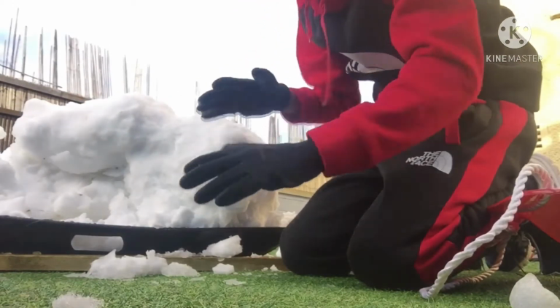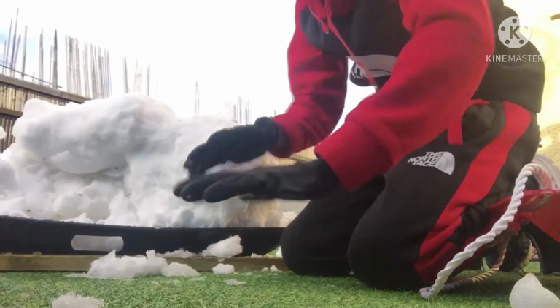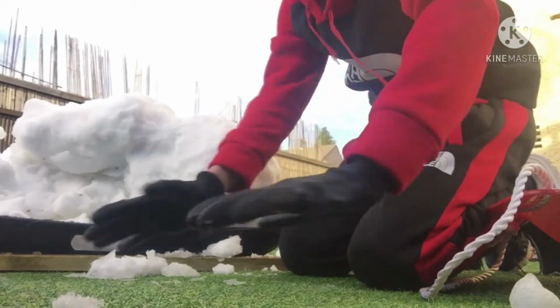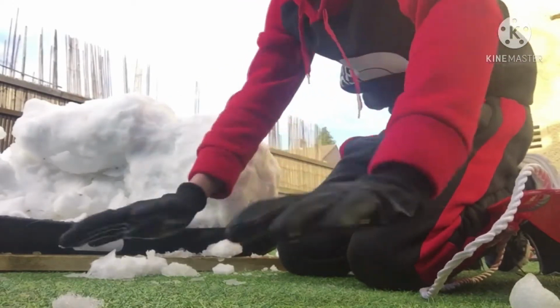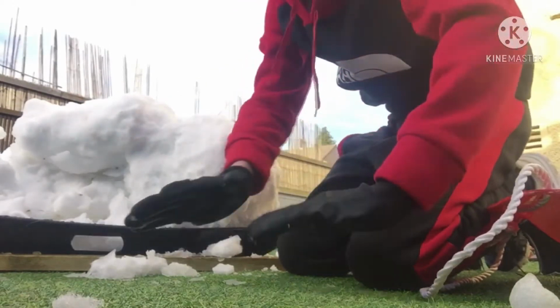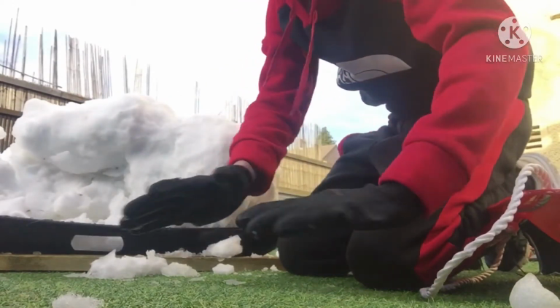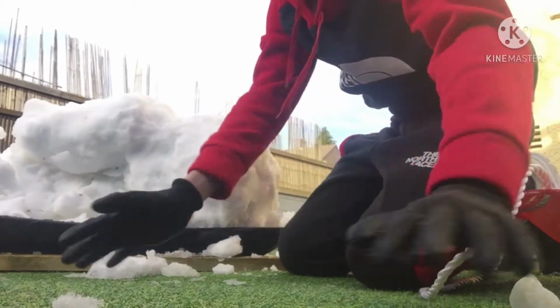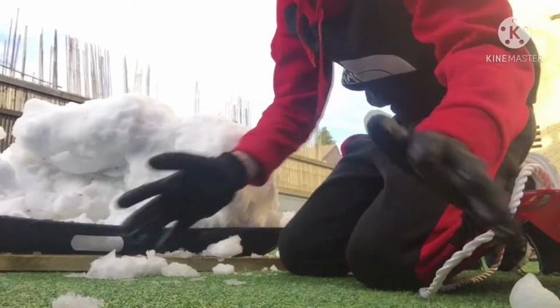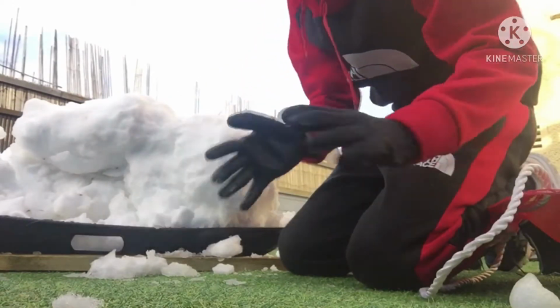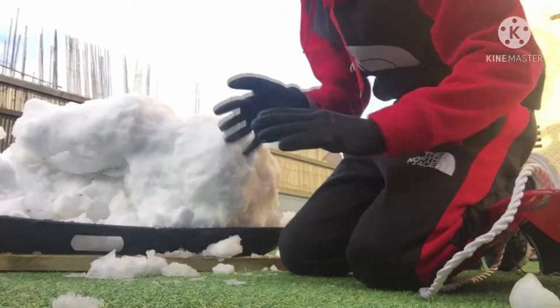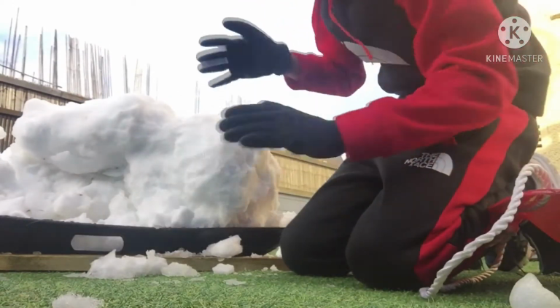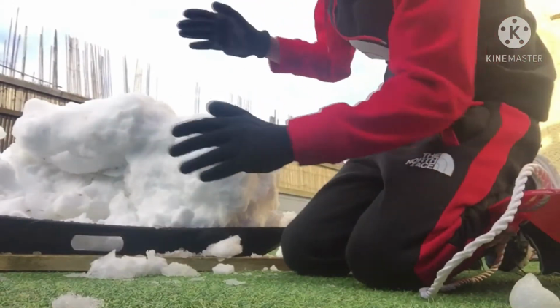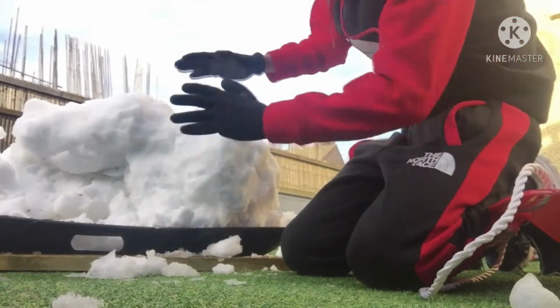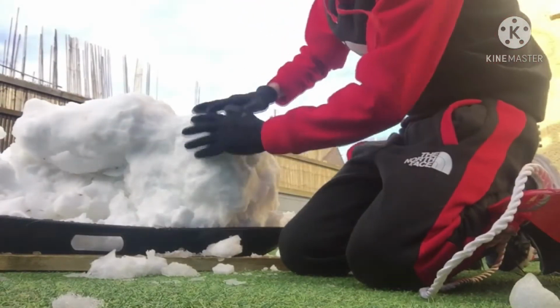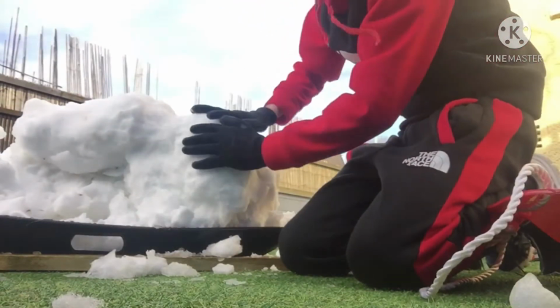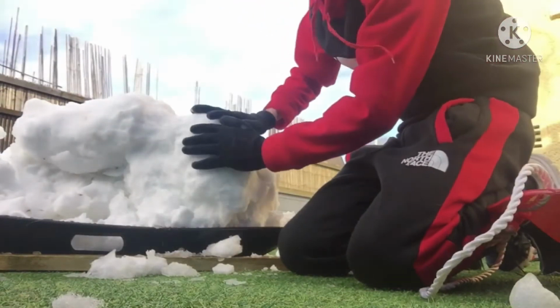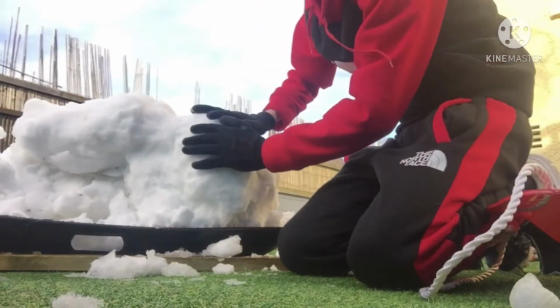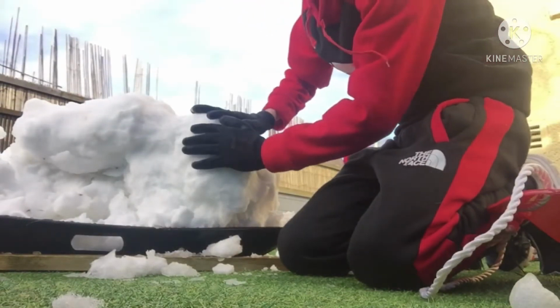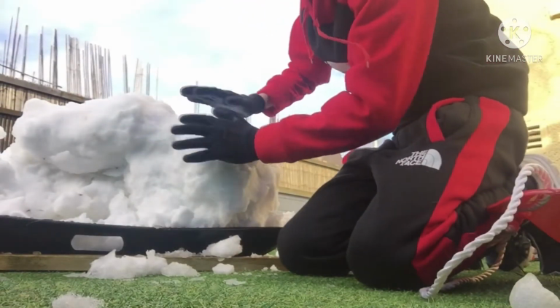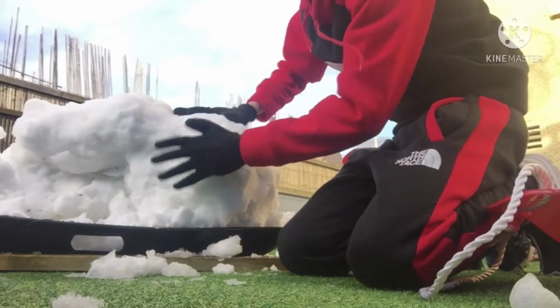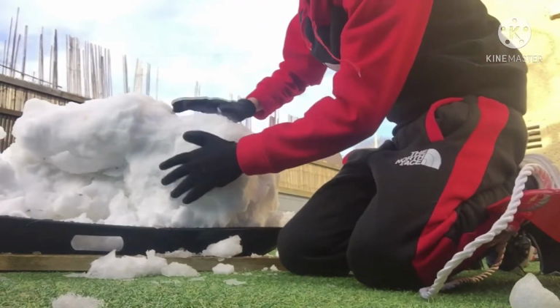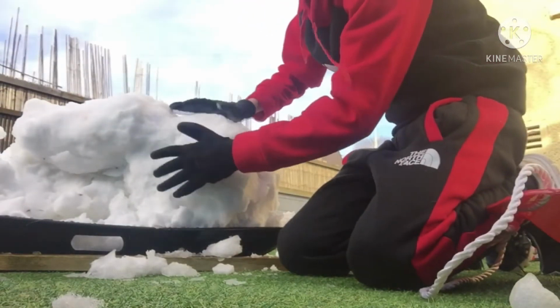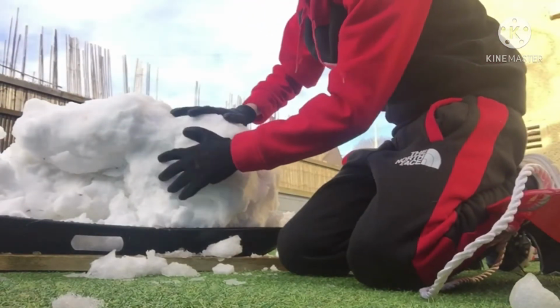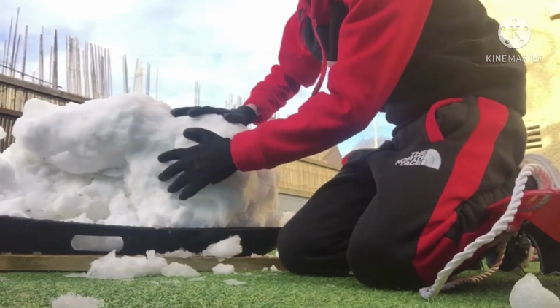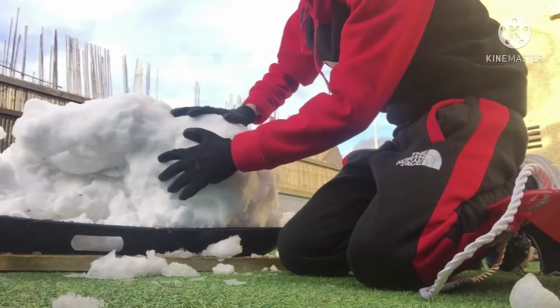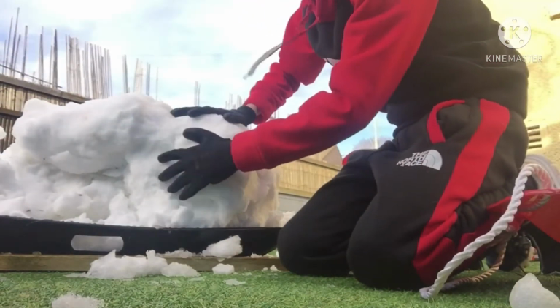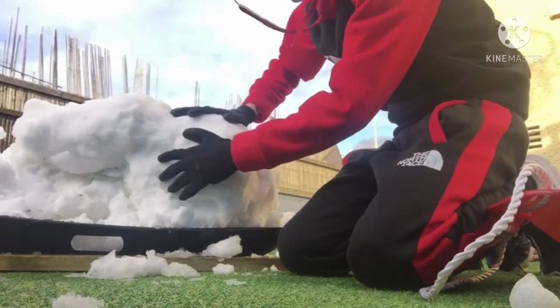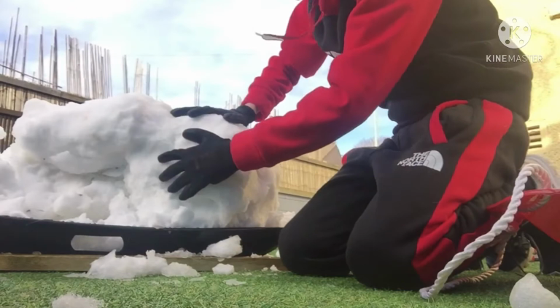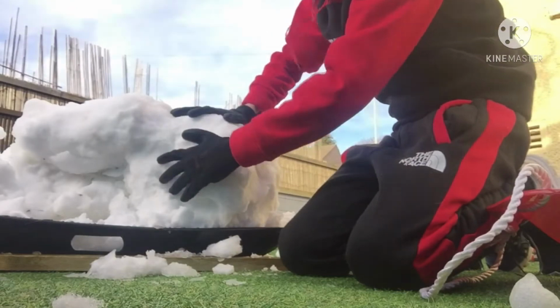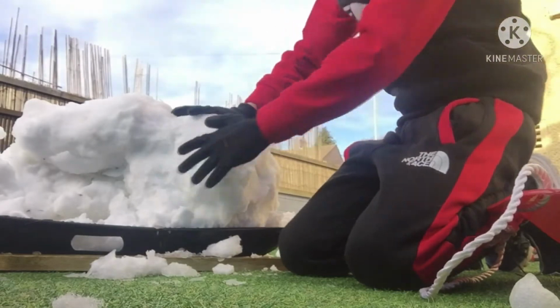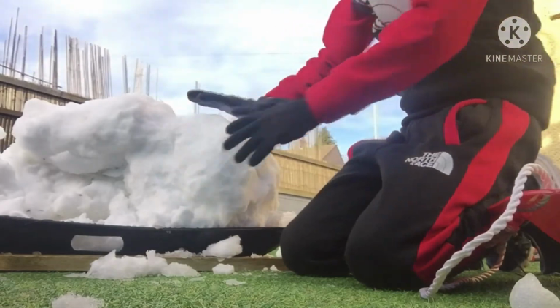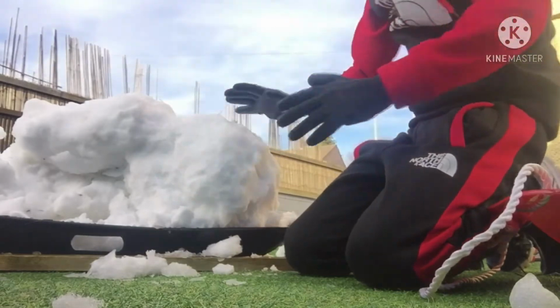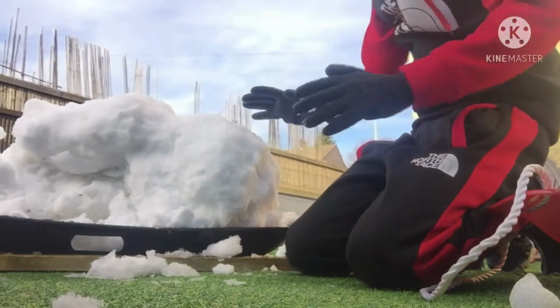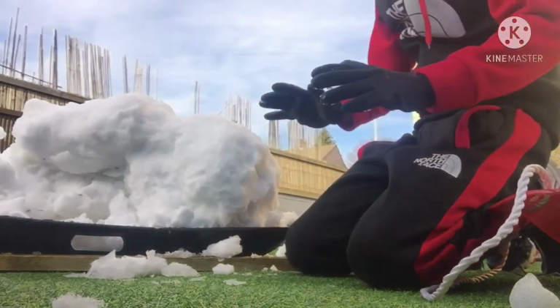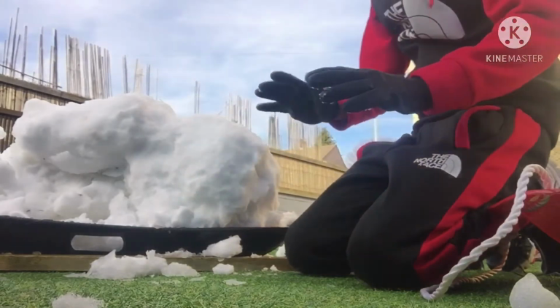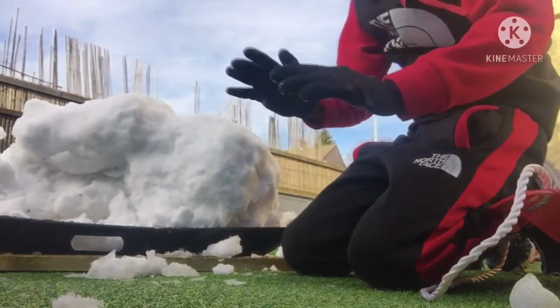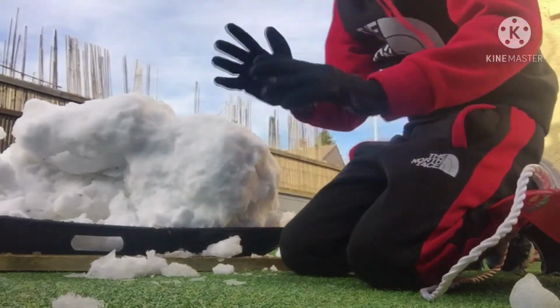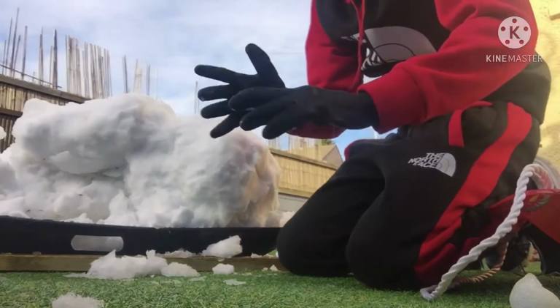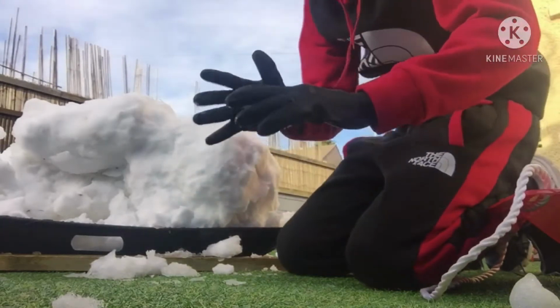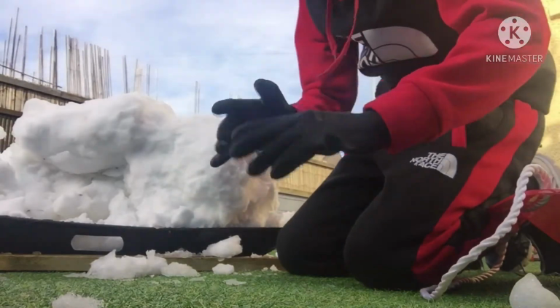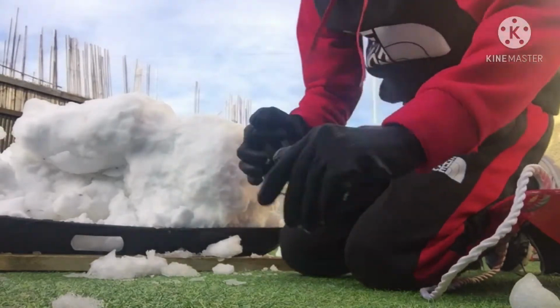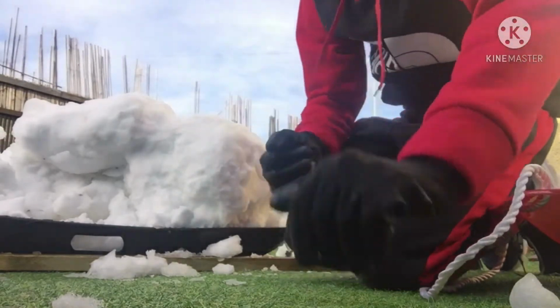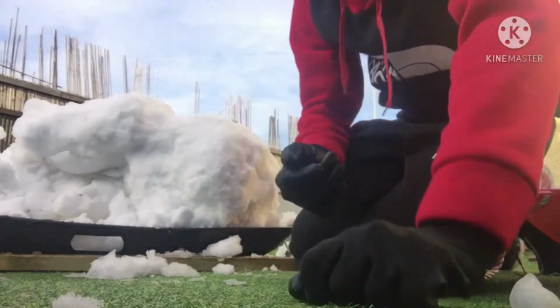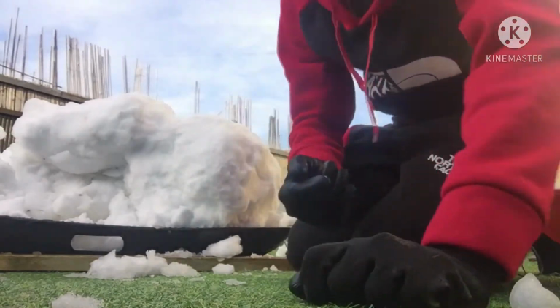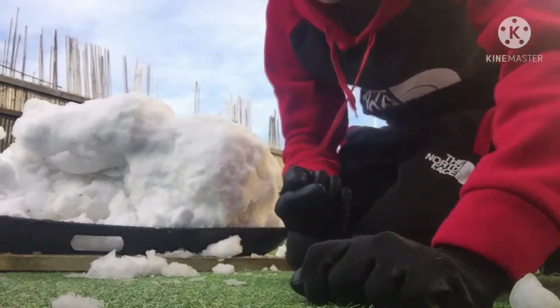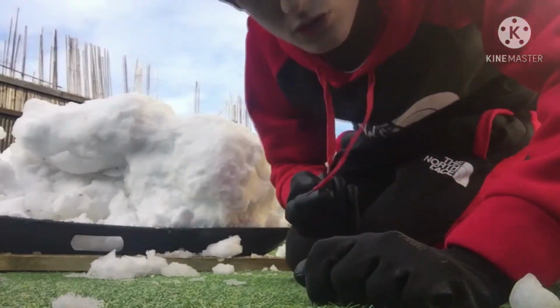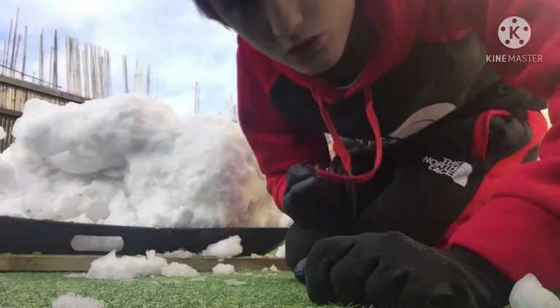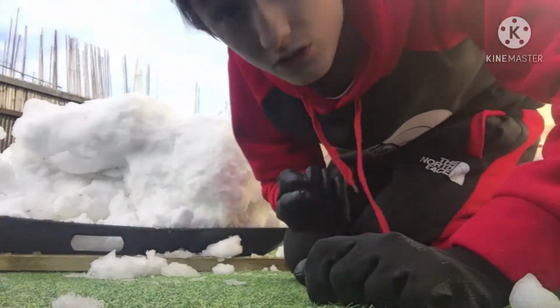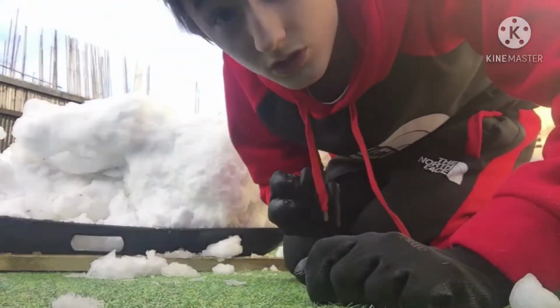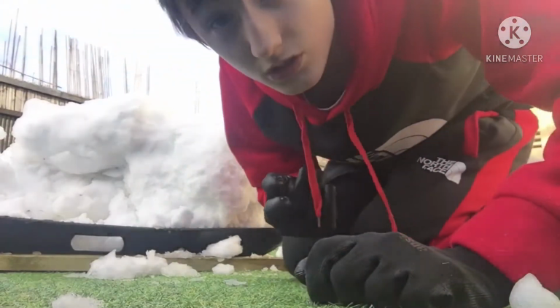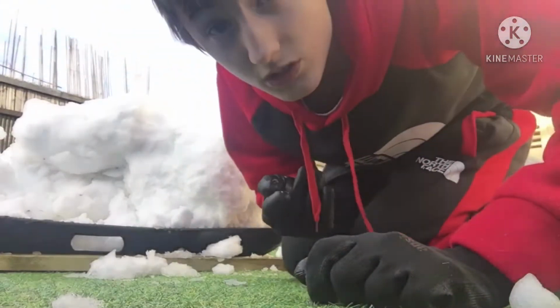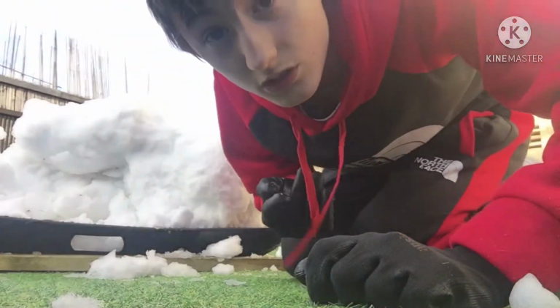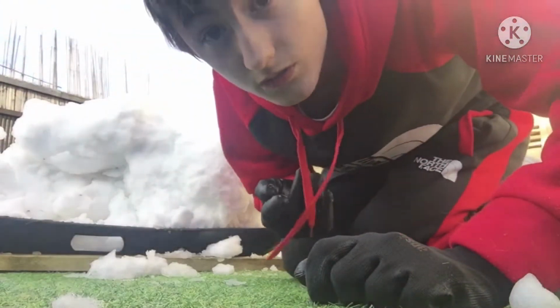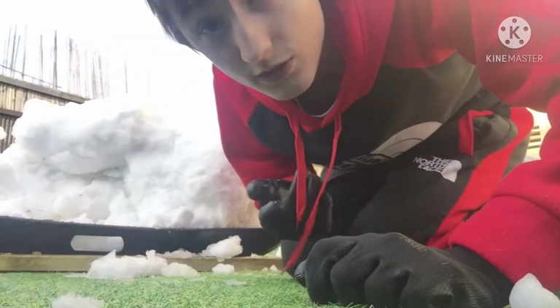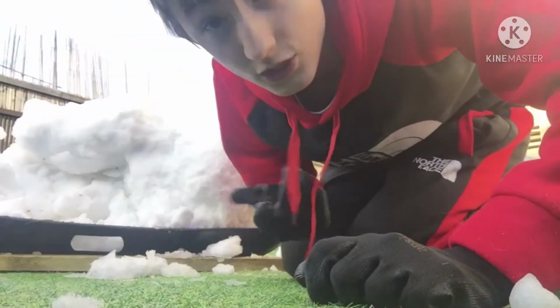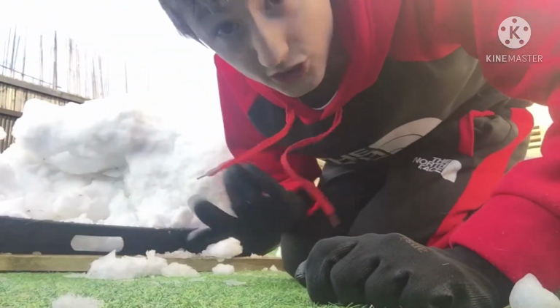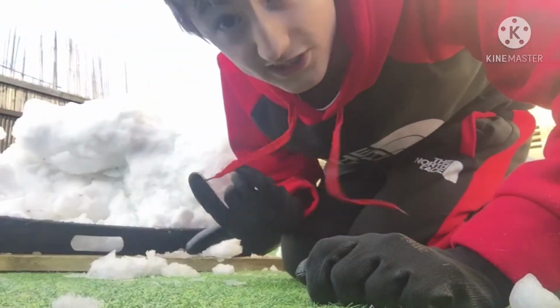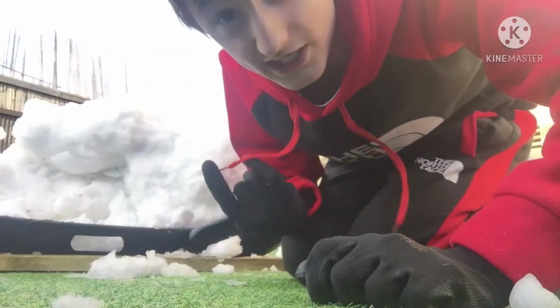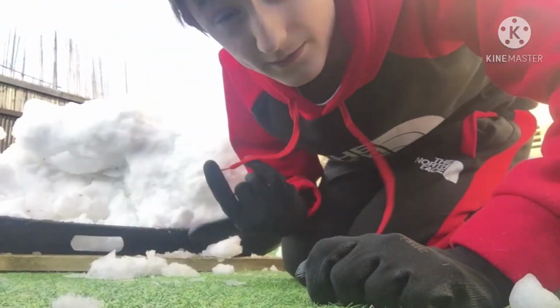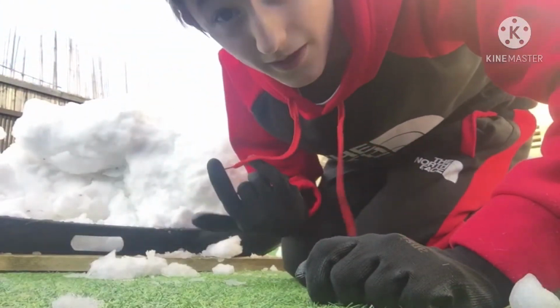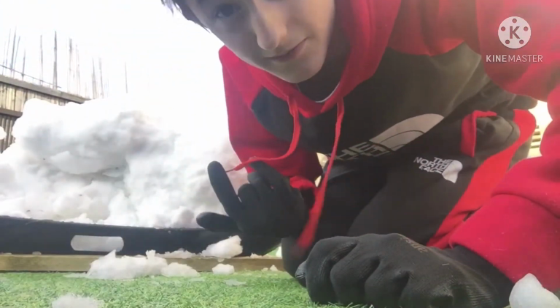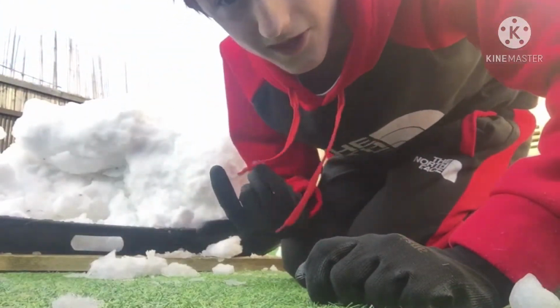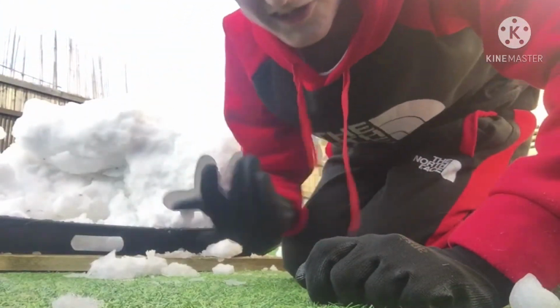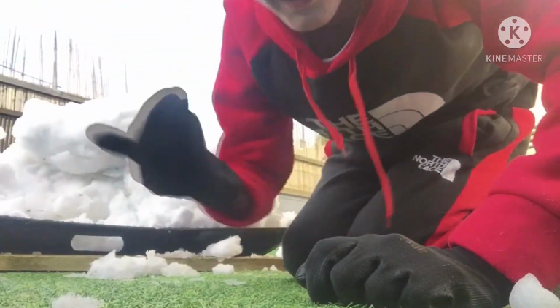I cleared it all out and I built it up for the year. So we're gonna make a snowman, enjoy the time-lapse, guys.